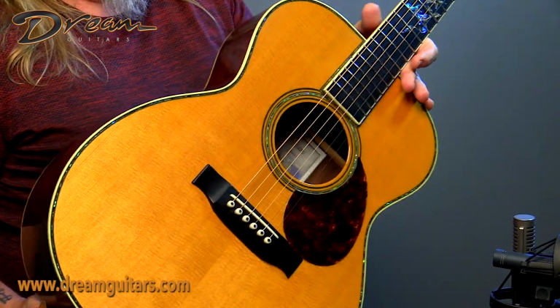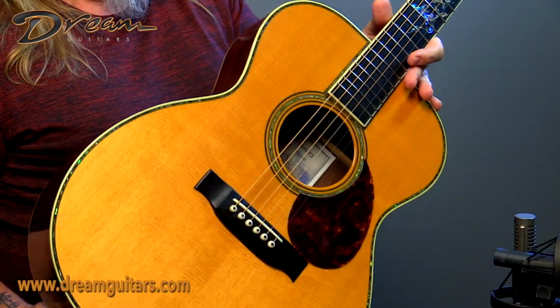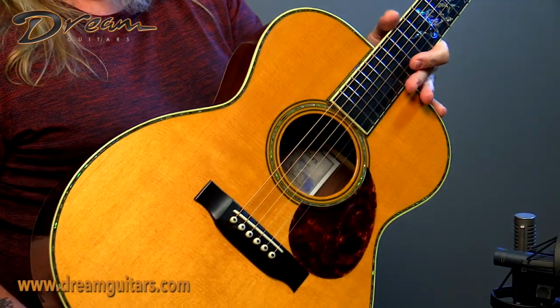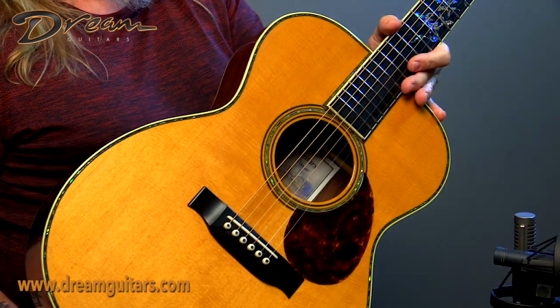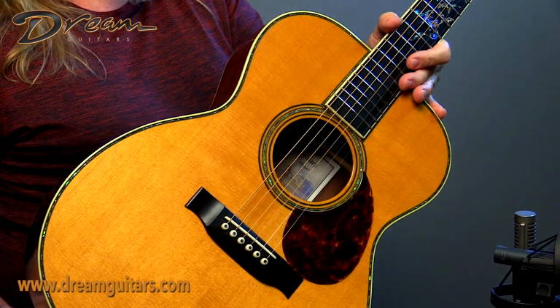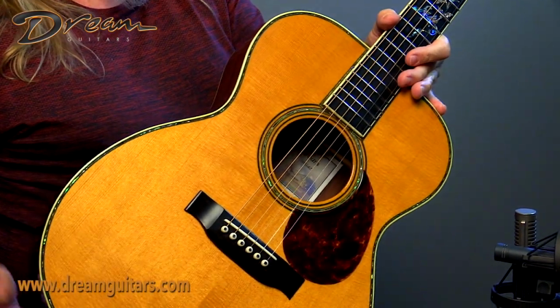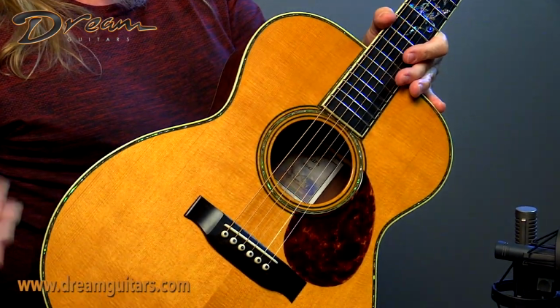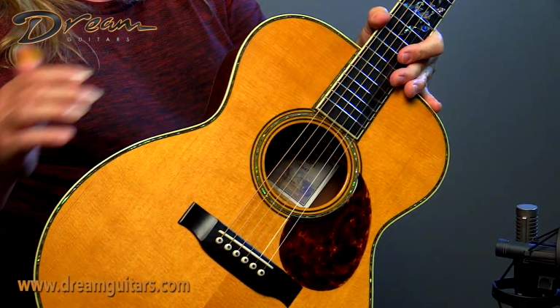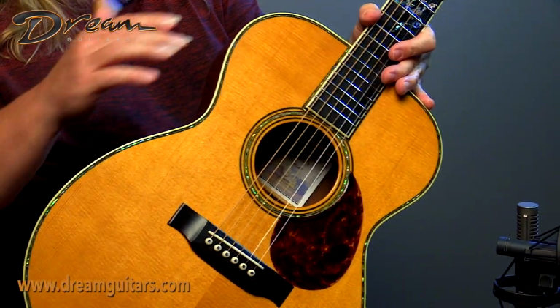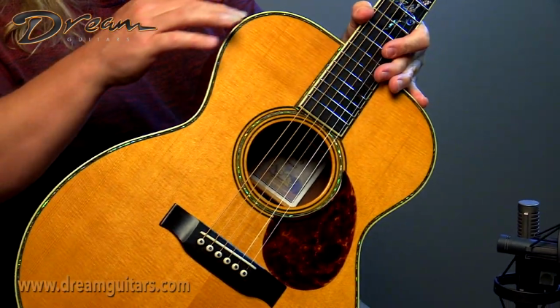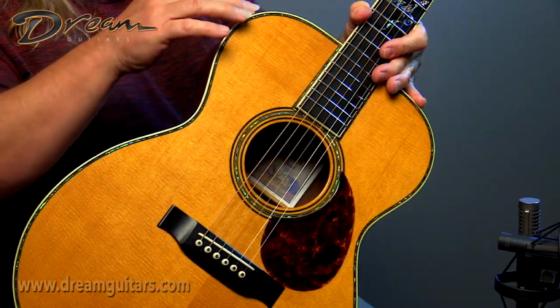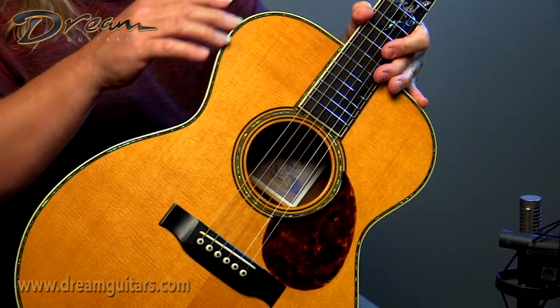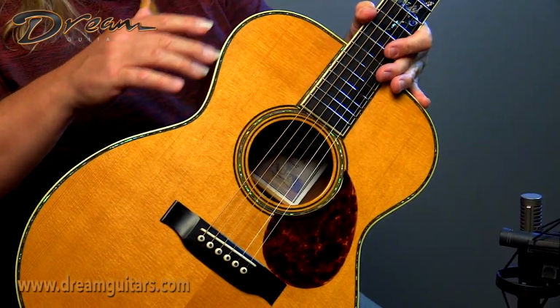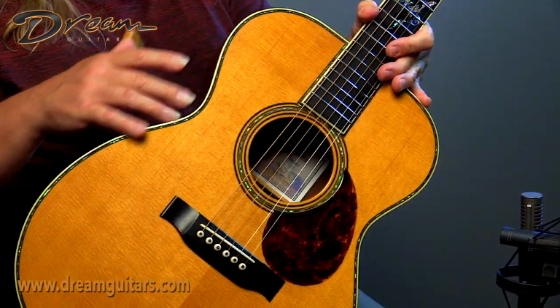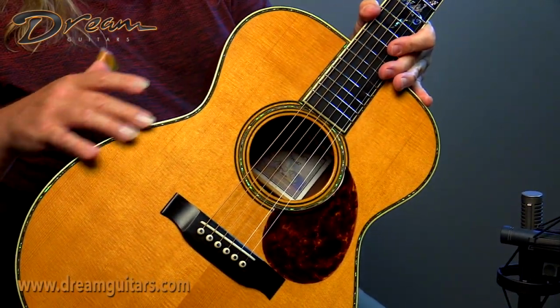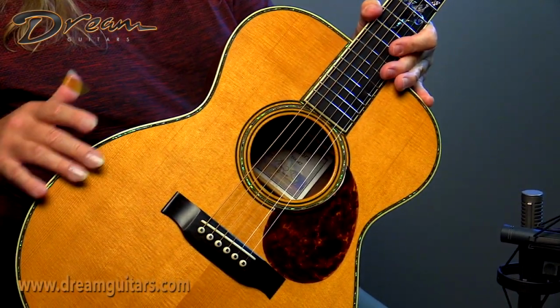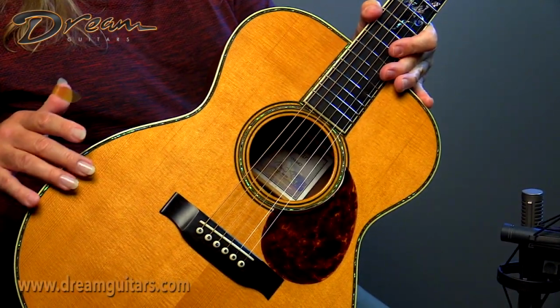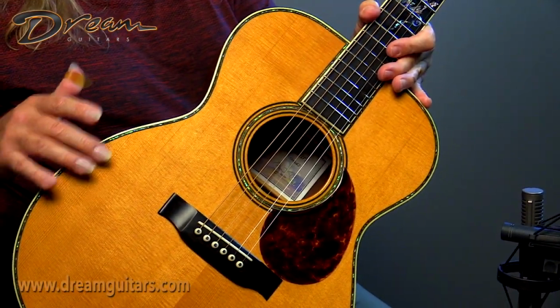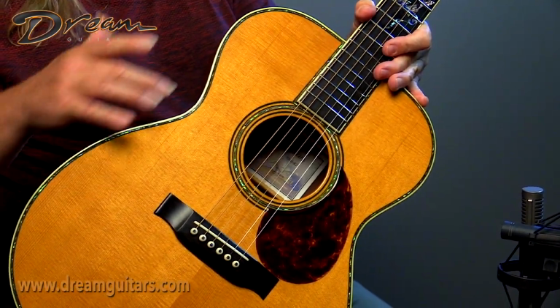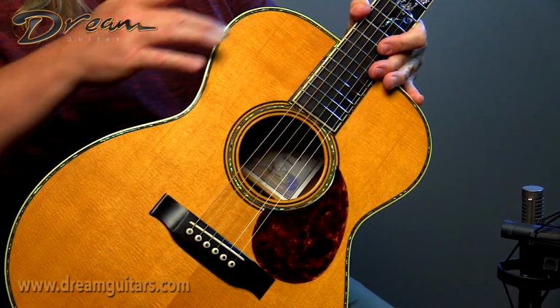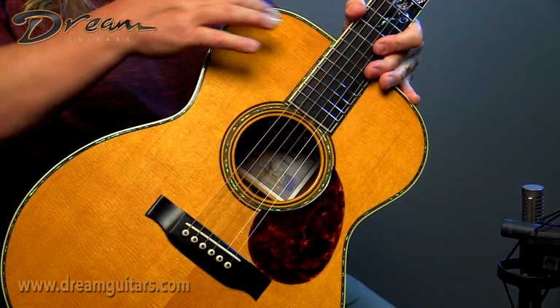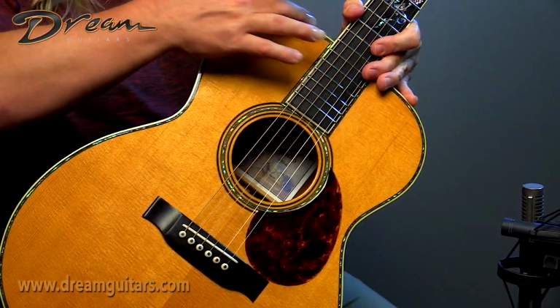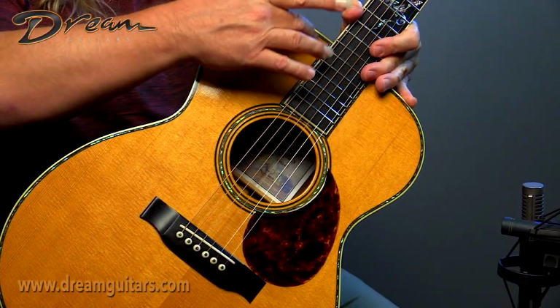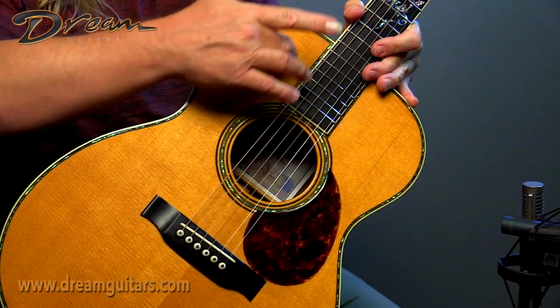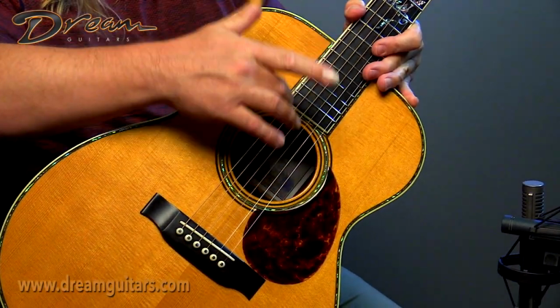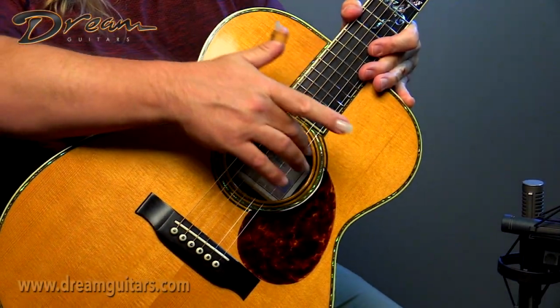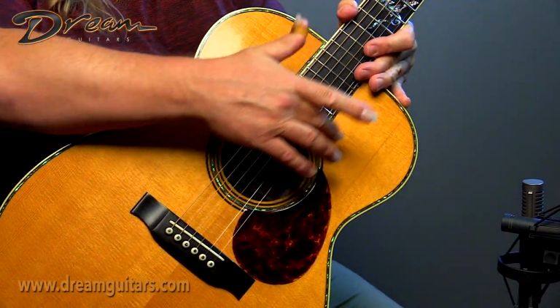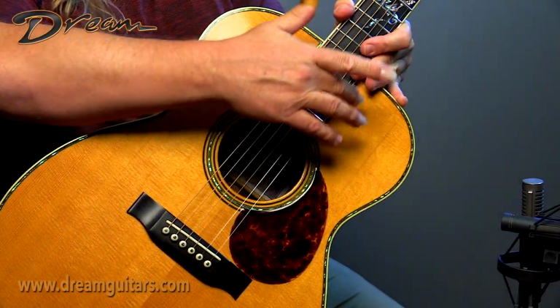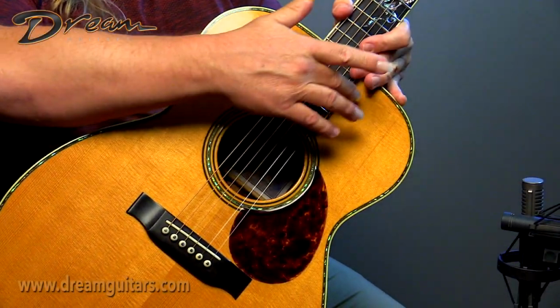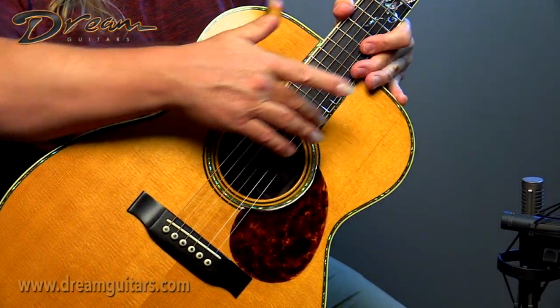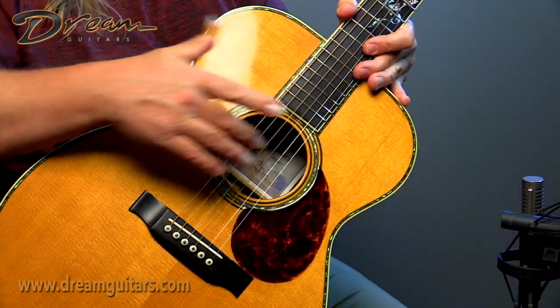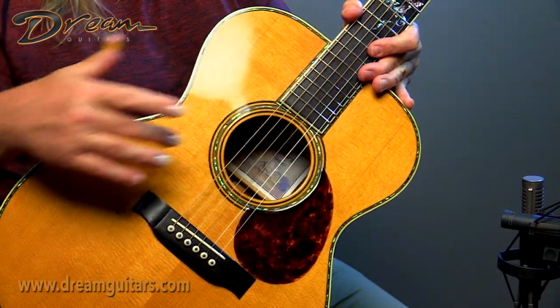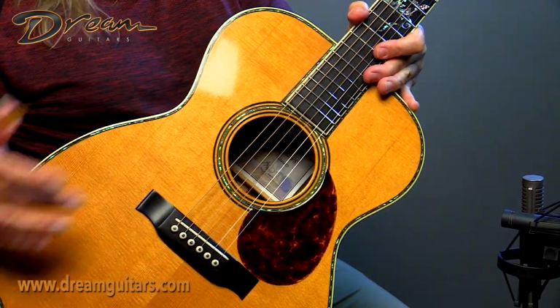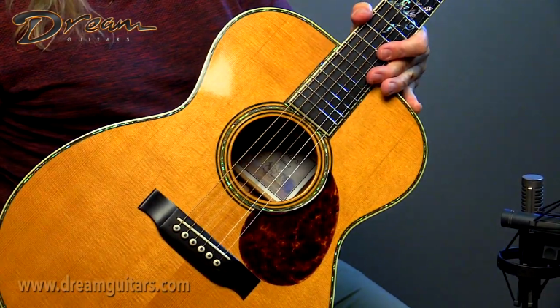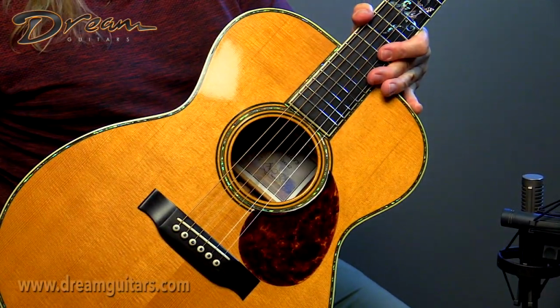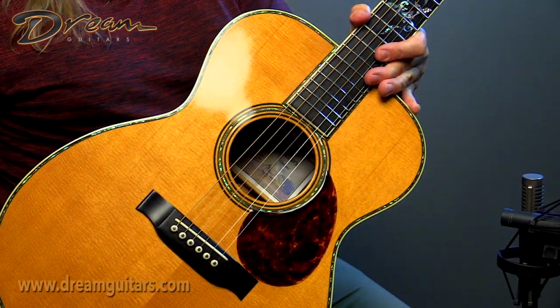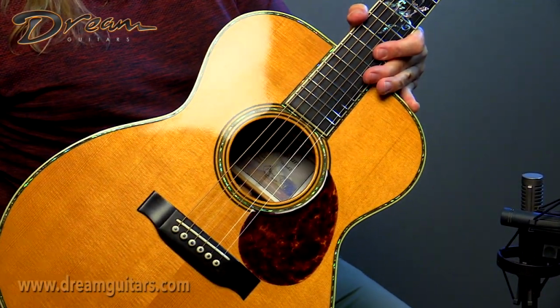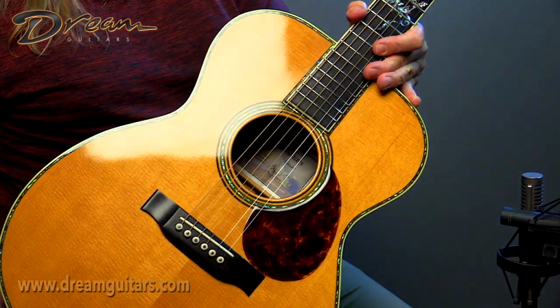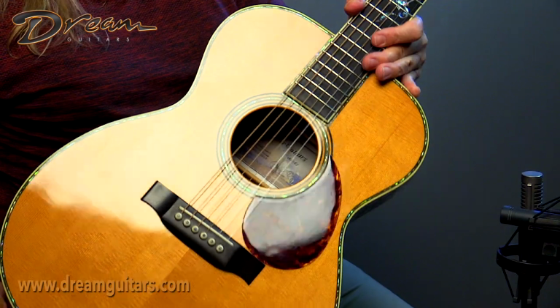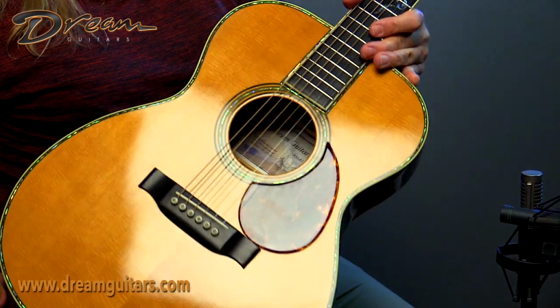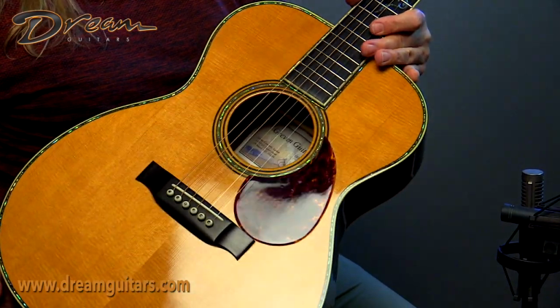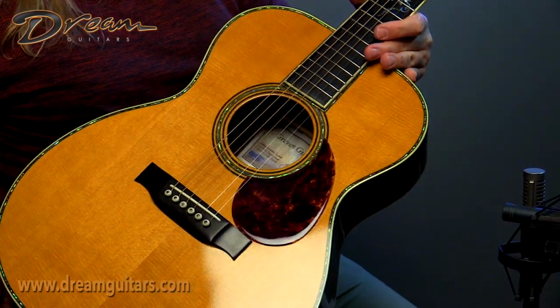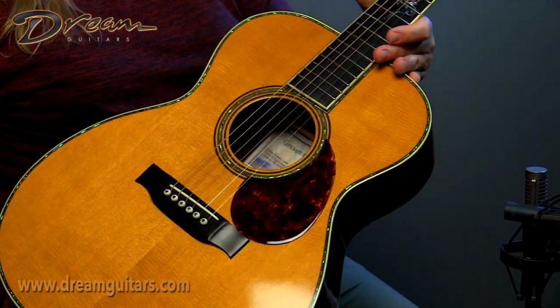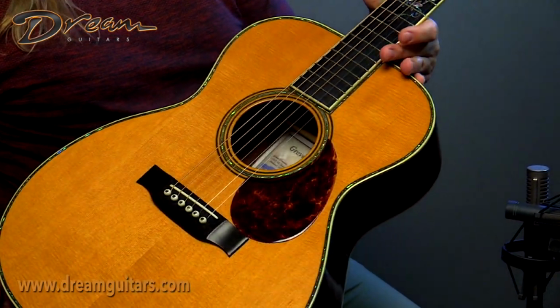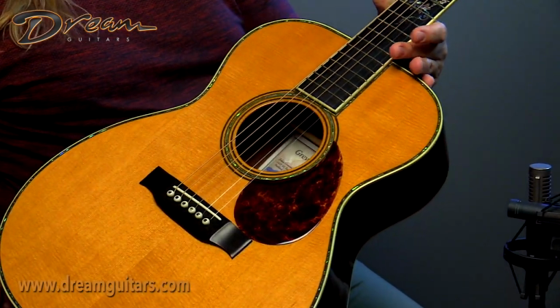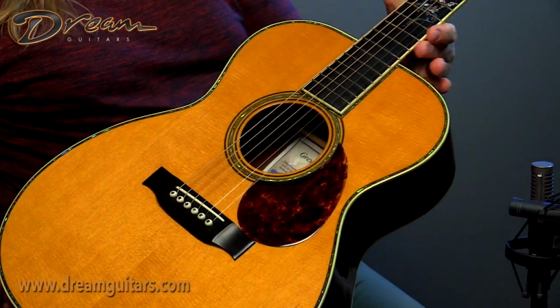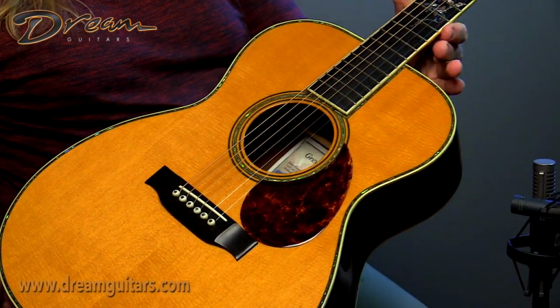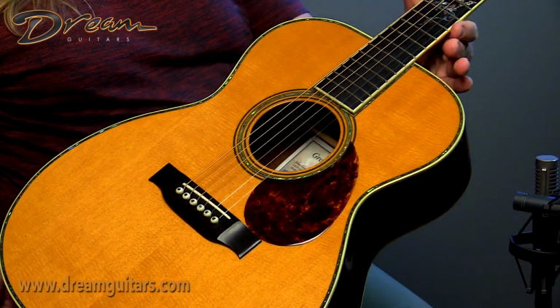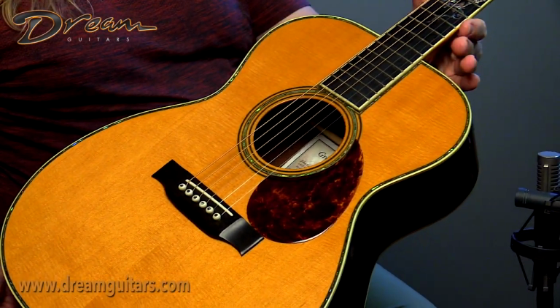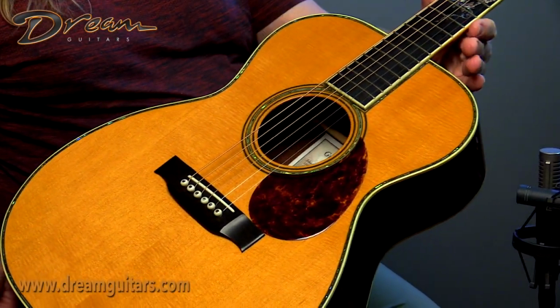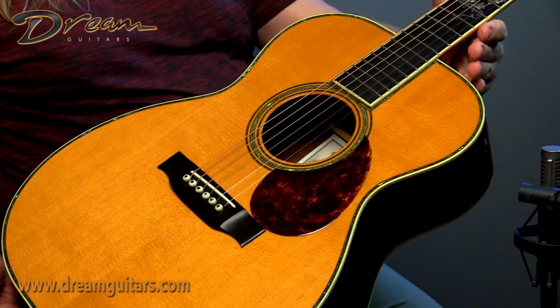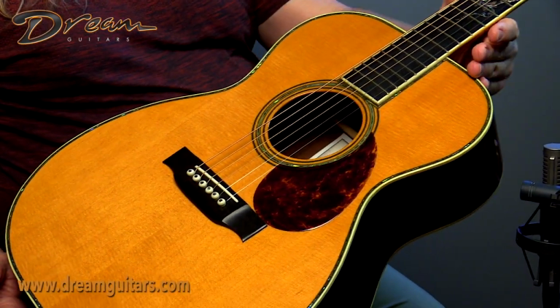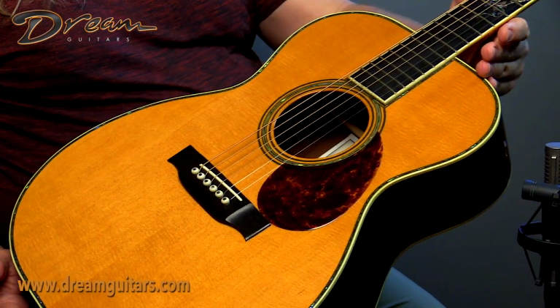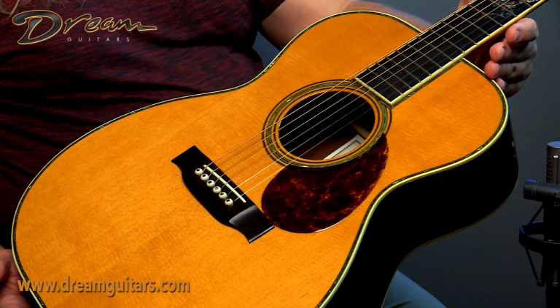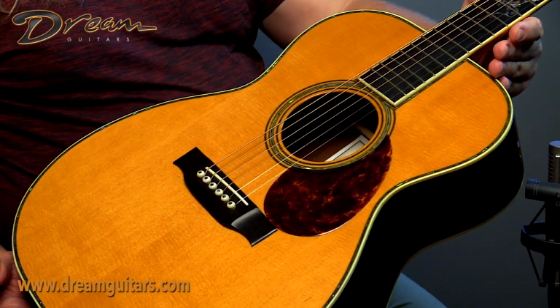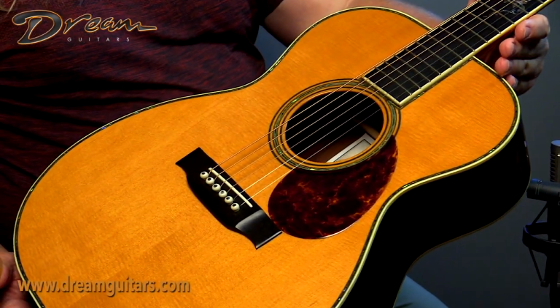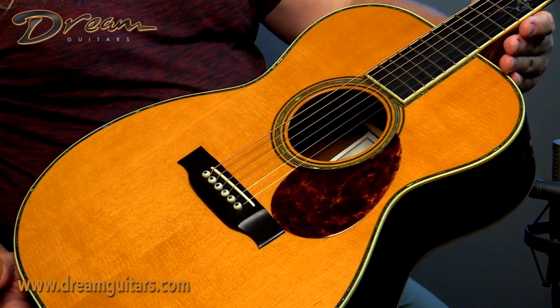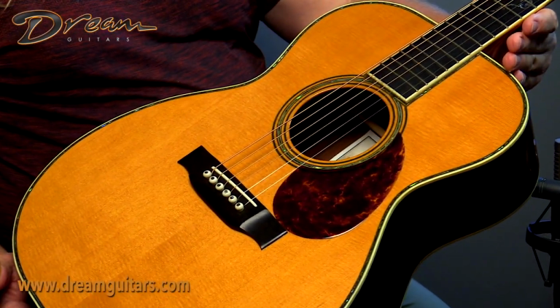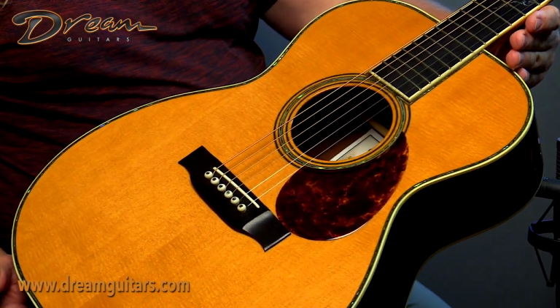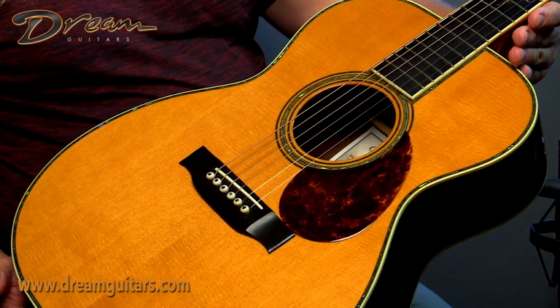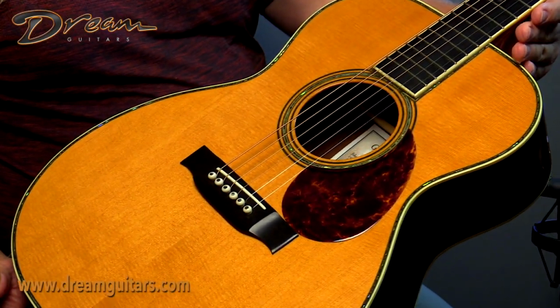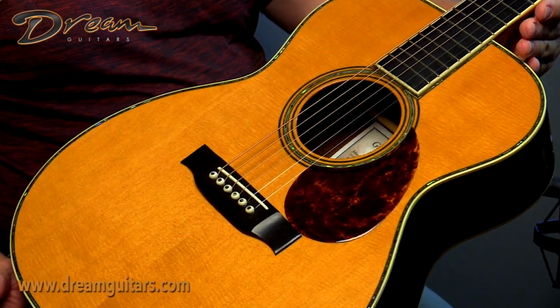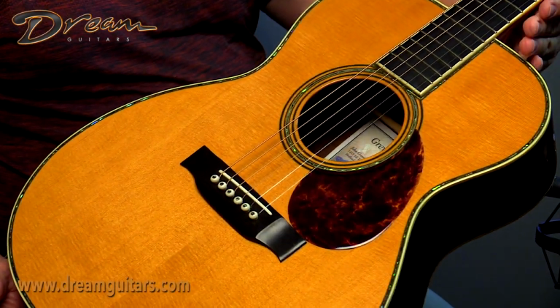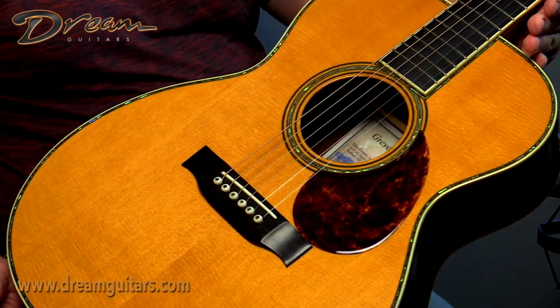42 style, so you've got the abalone all along the top and around the fingerboard edge, of course, and you've got abalone in the rosette here.